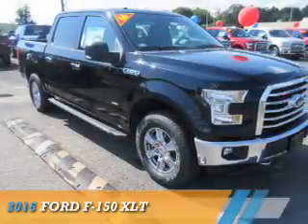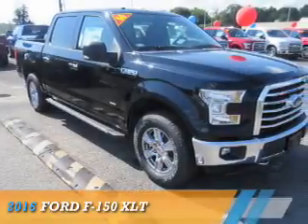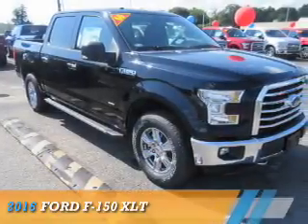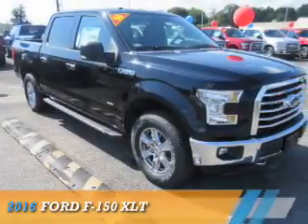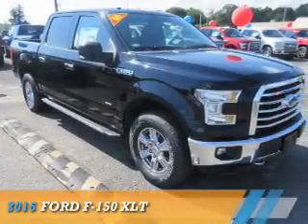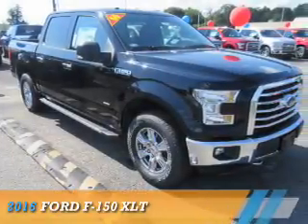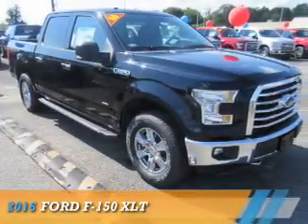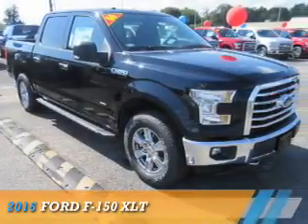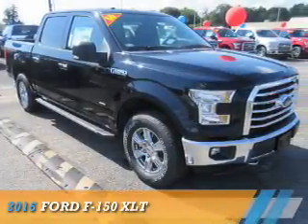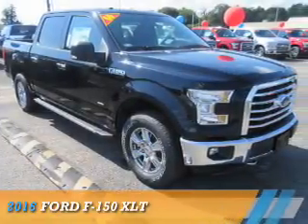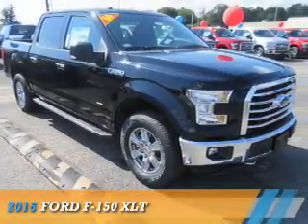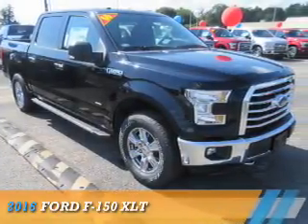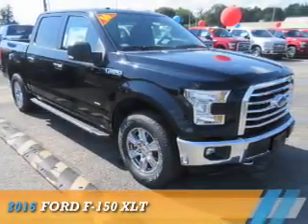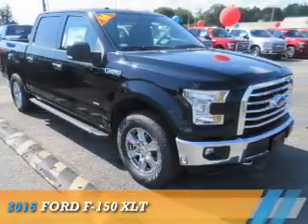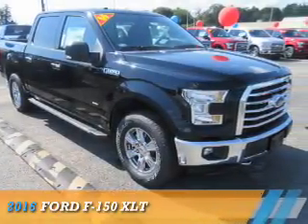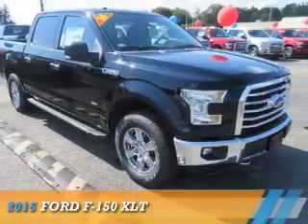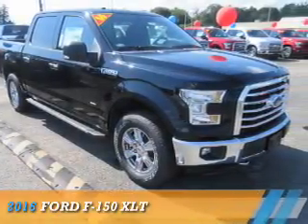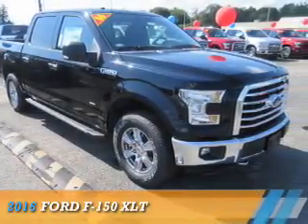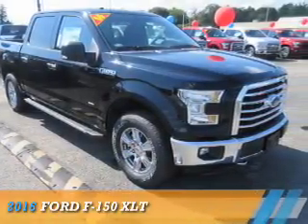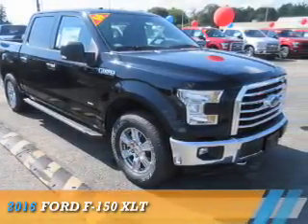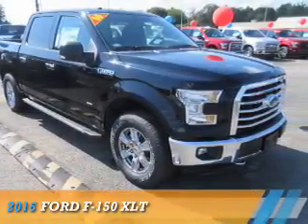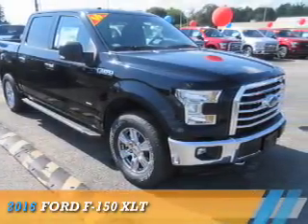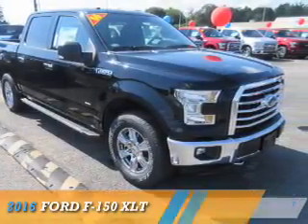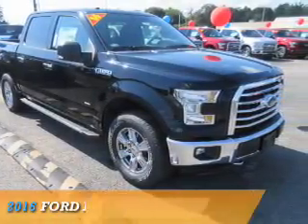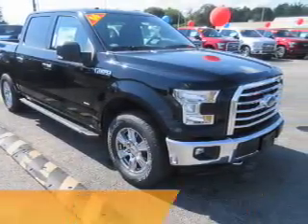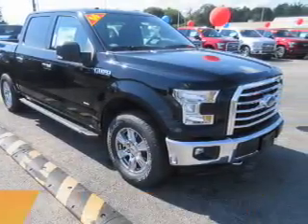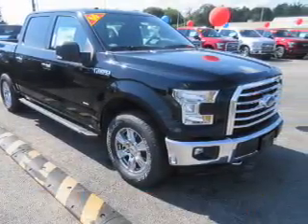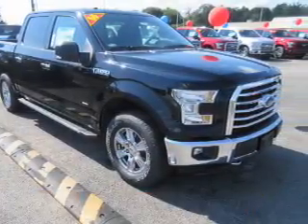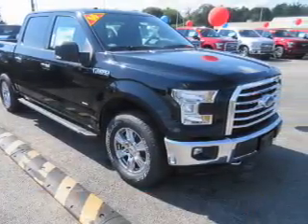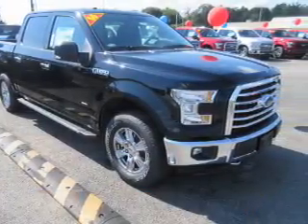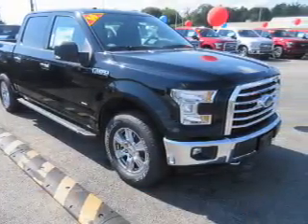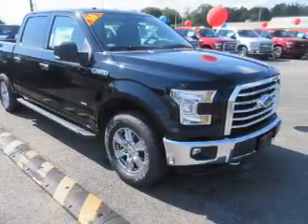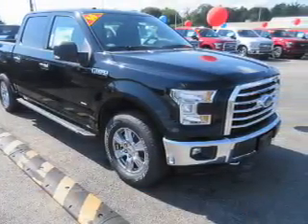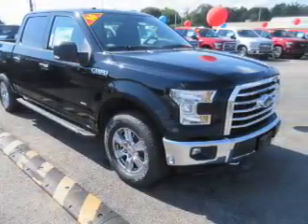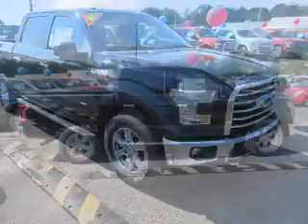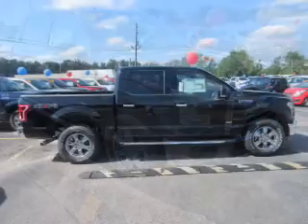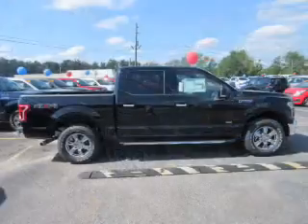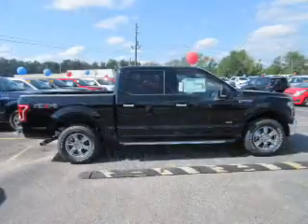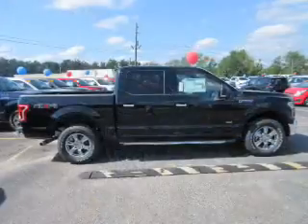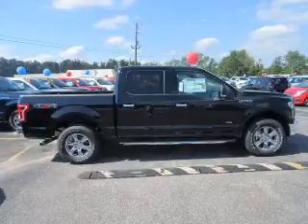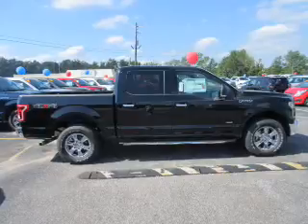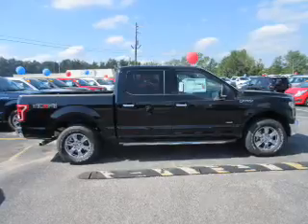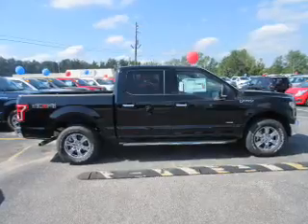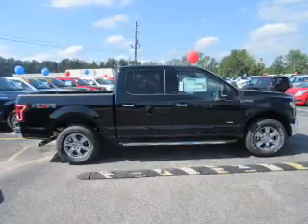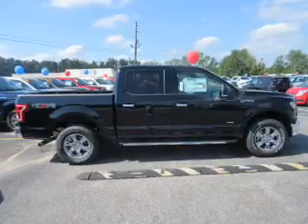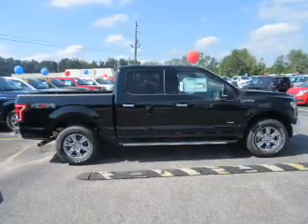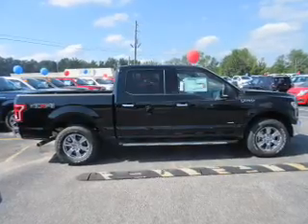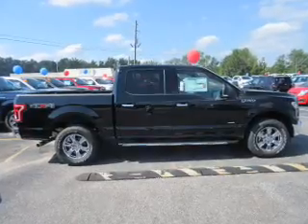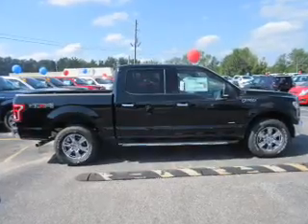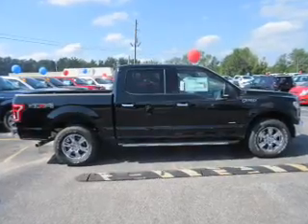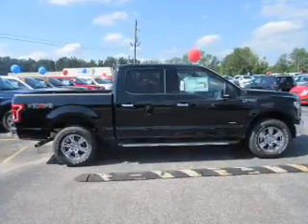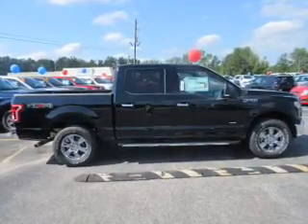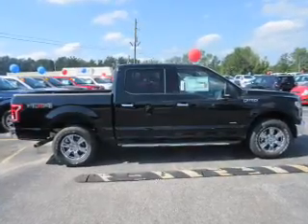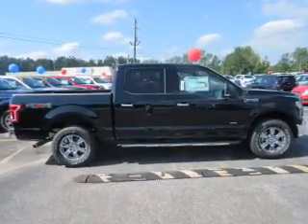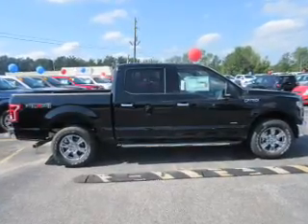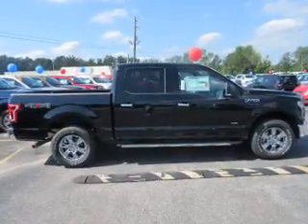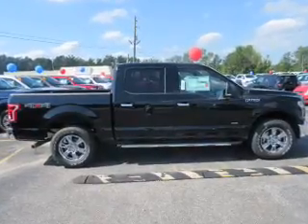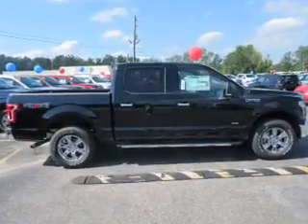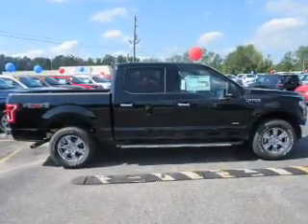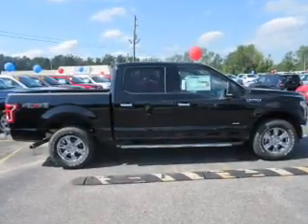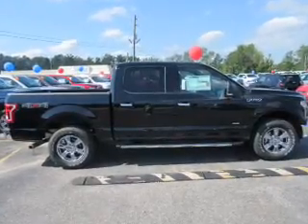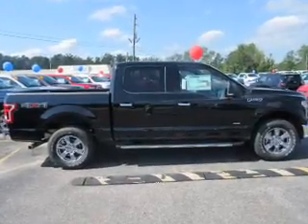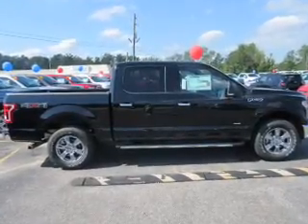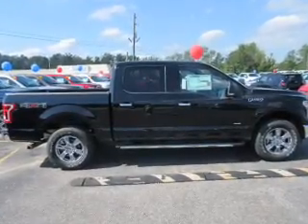Presenting the 2016 Ford F-150, powered by four-wheel drive and a six-cylinder engine.